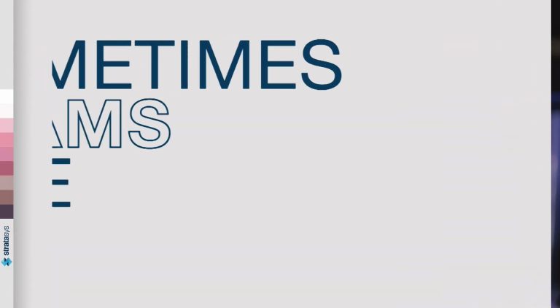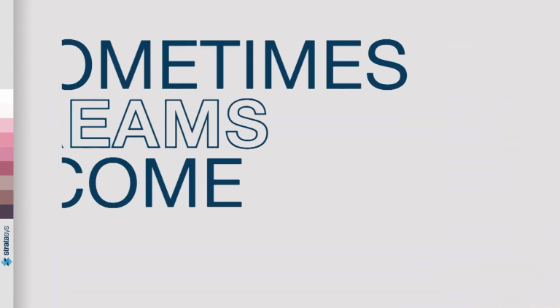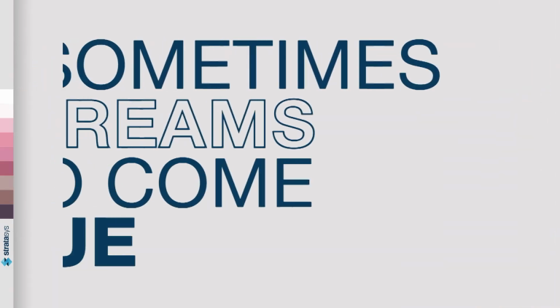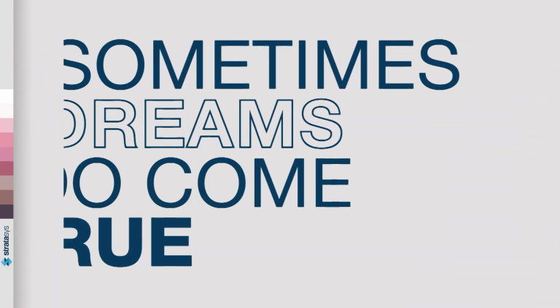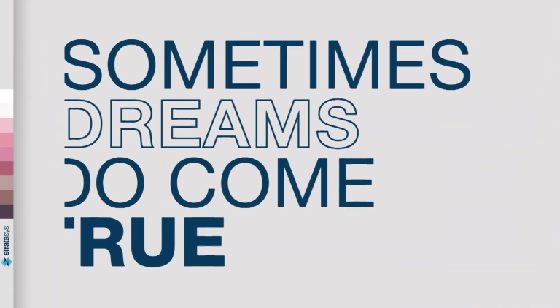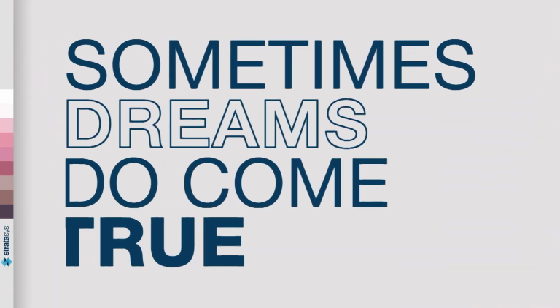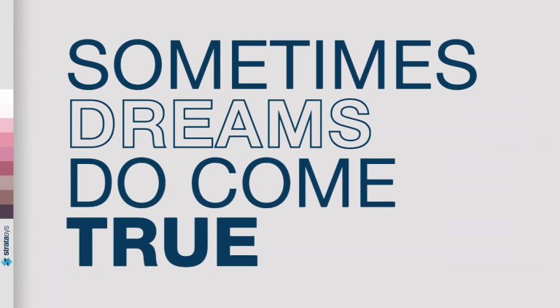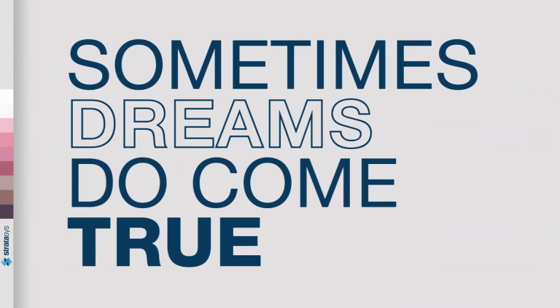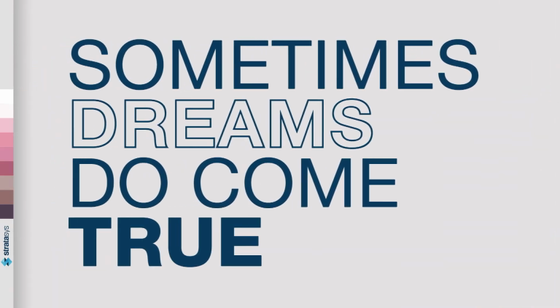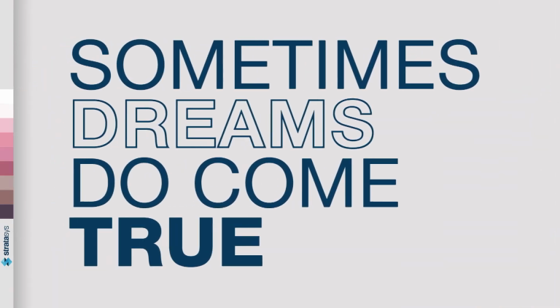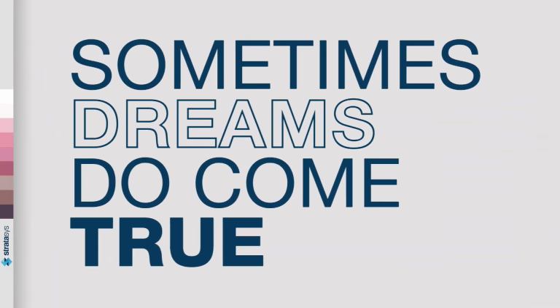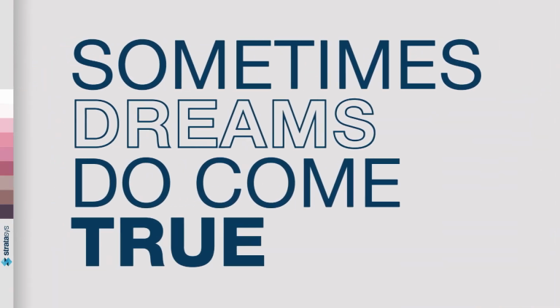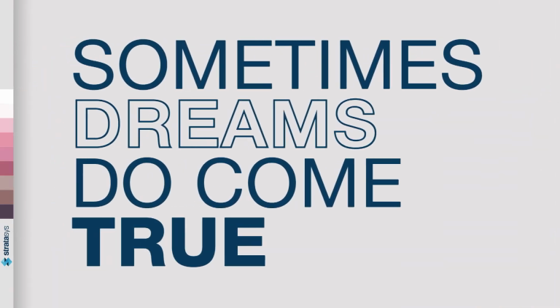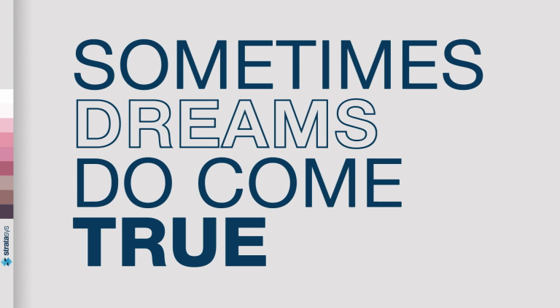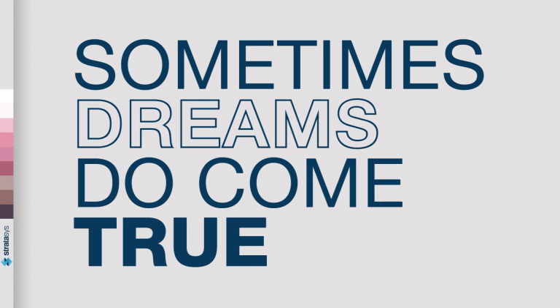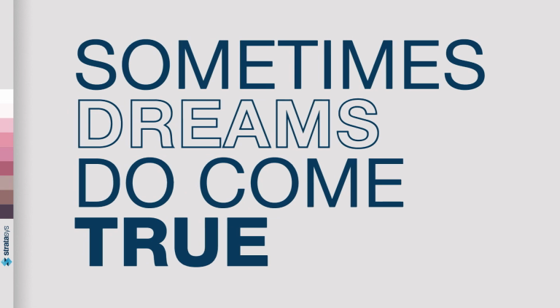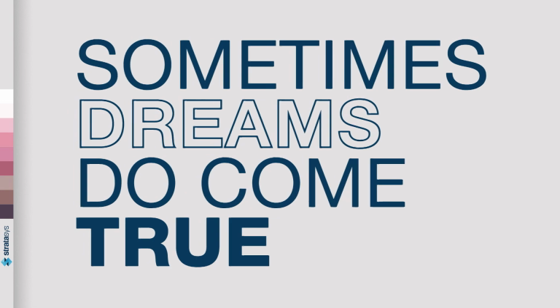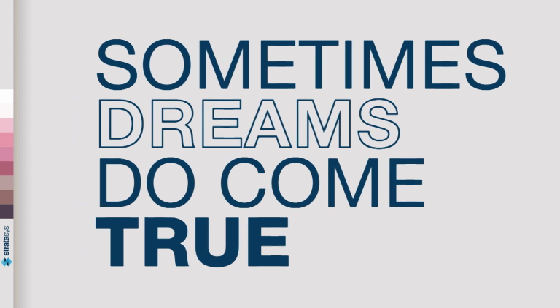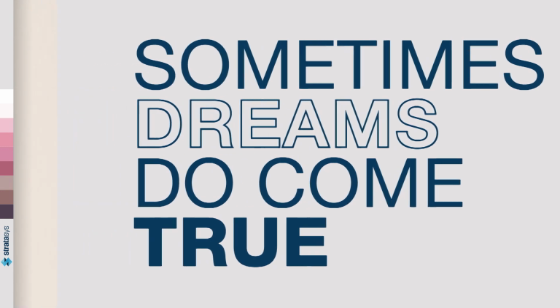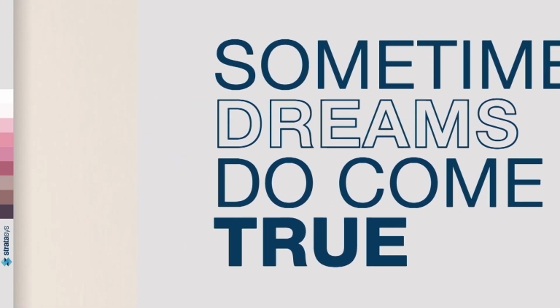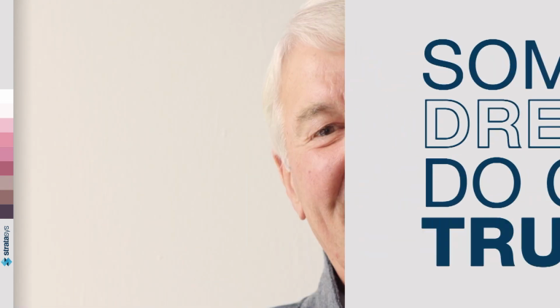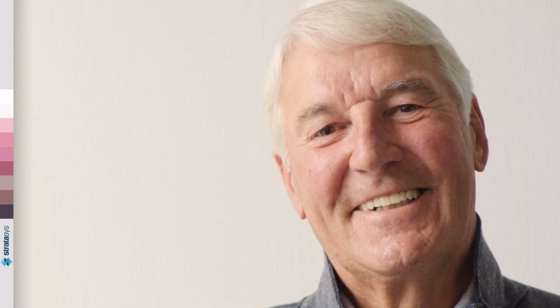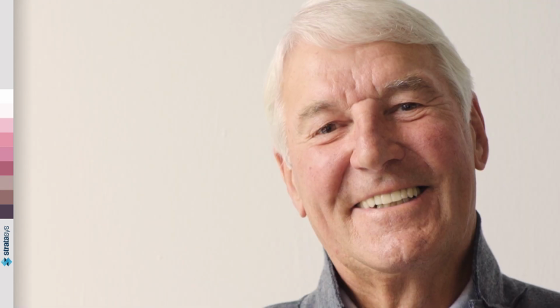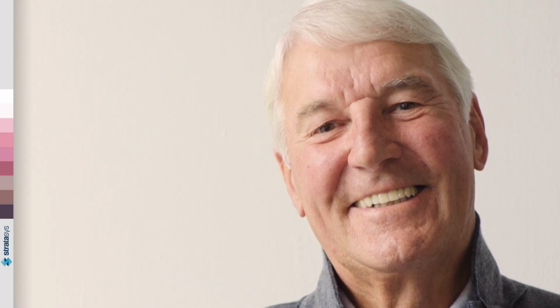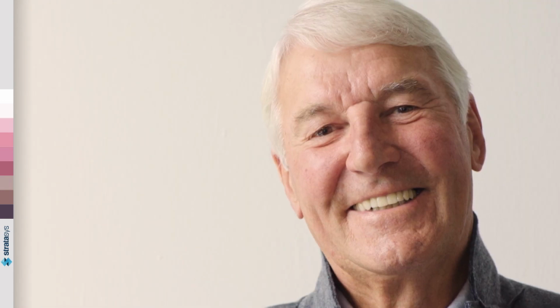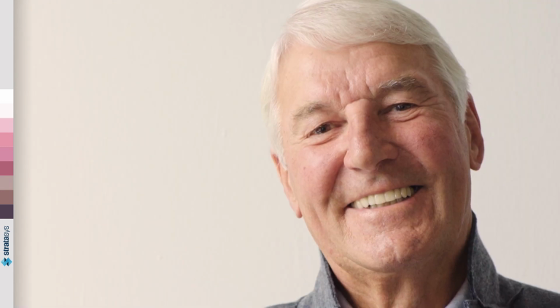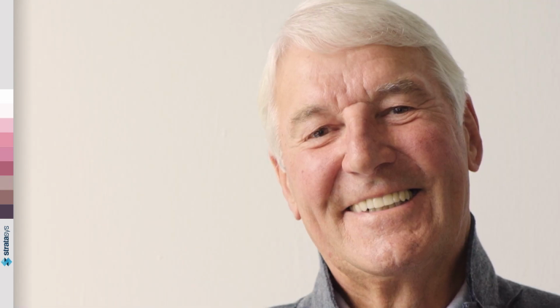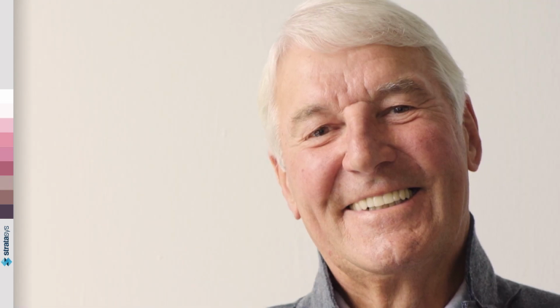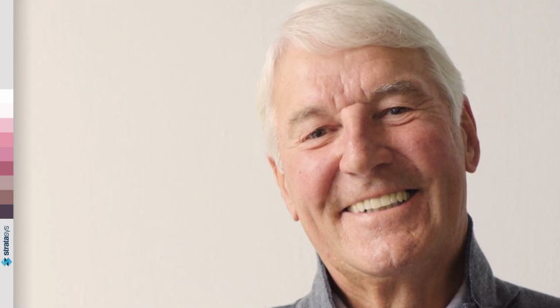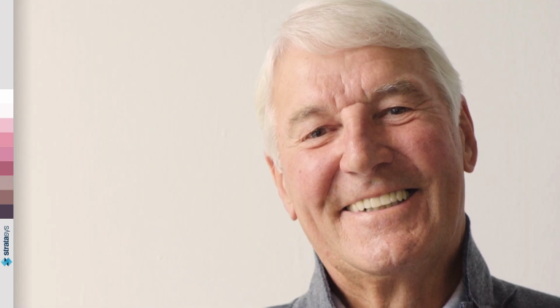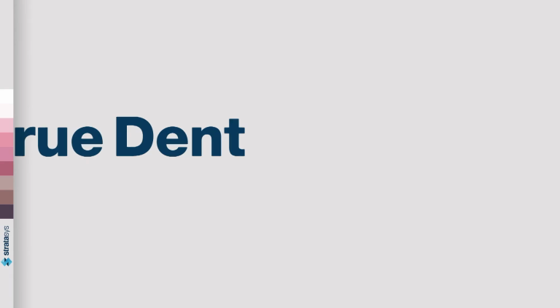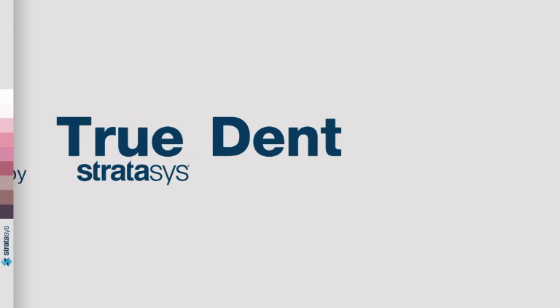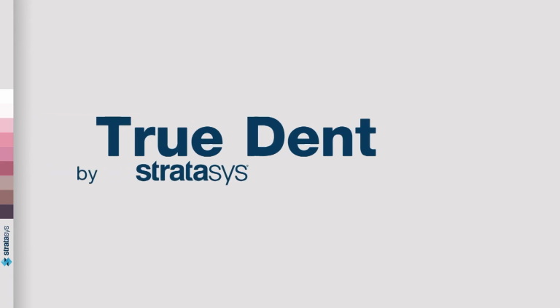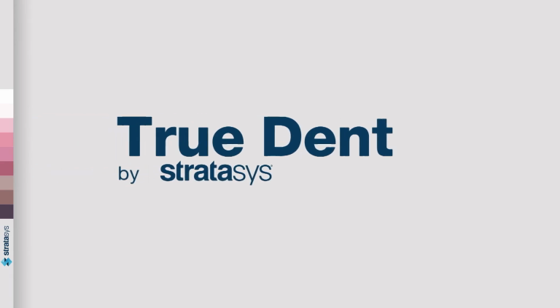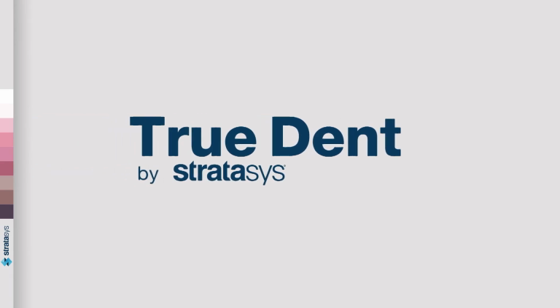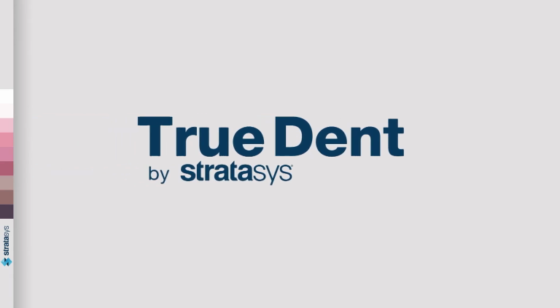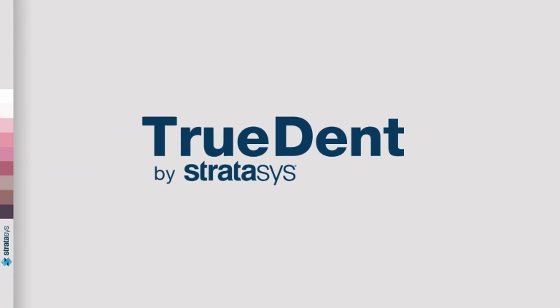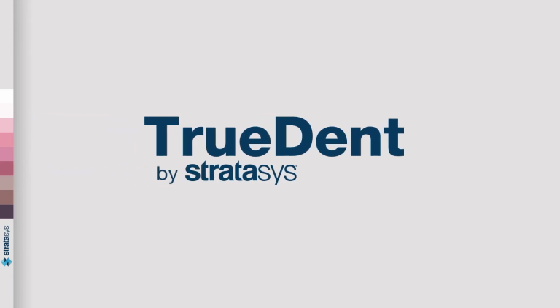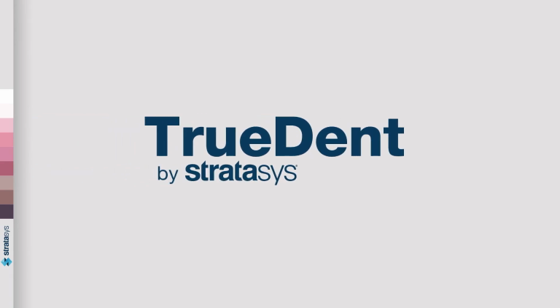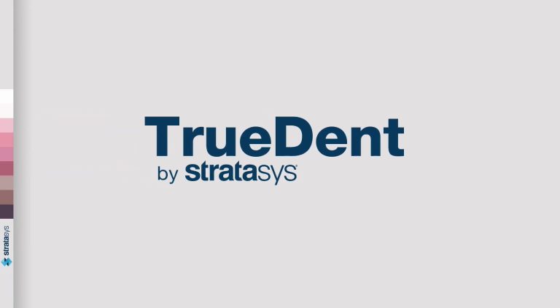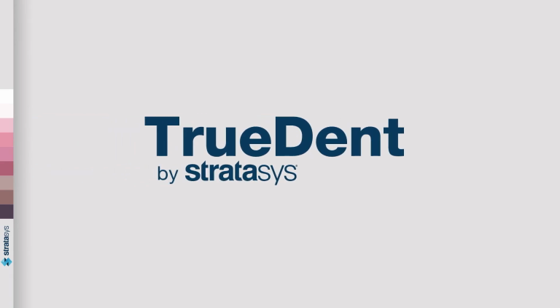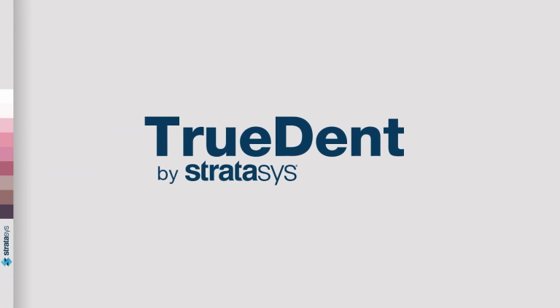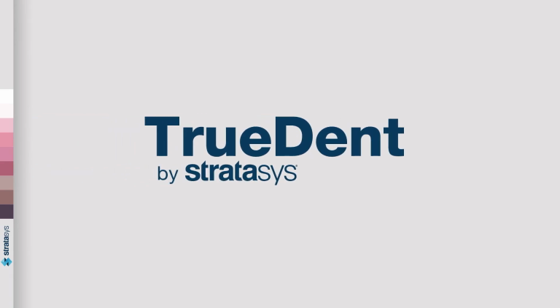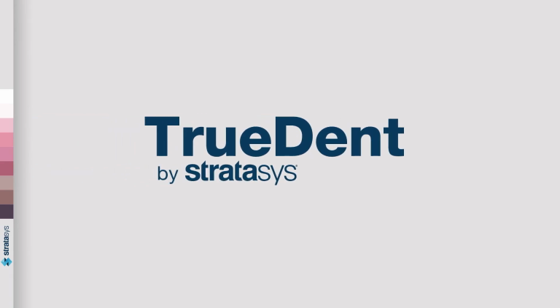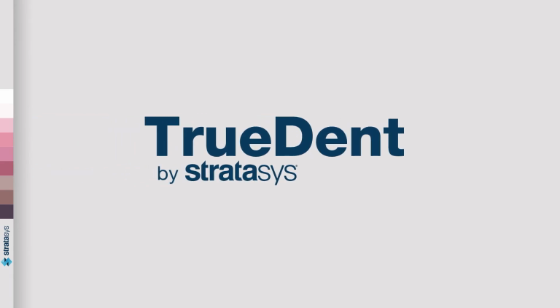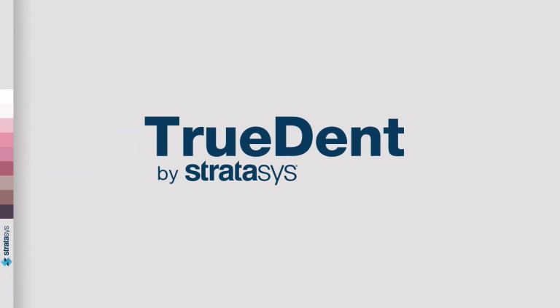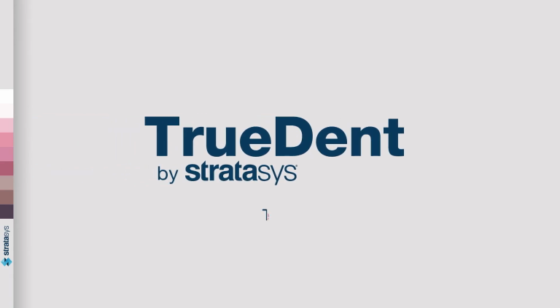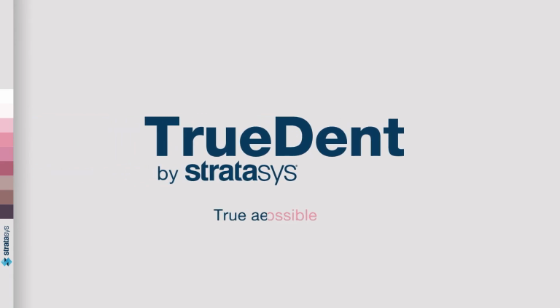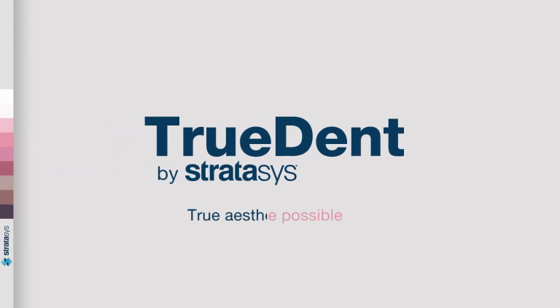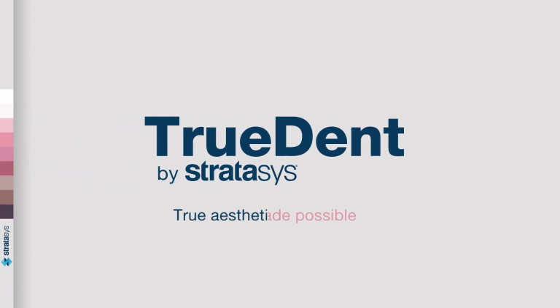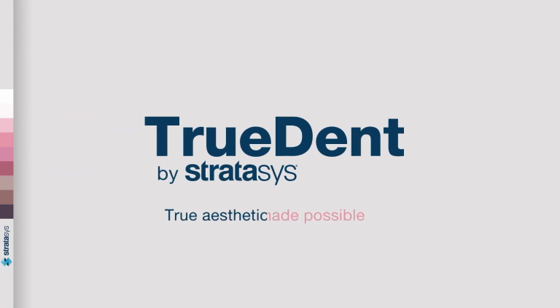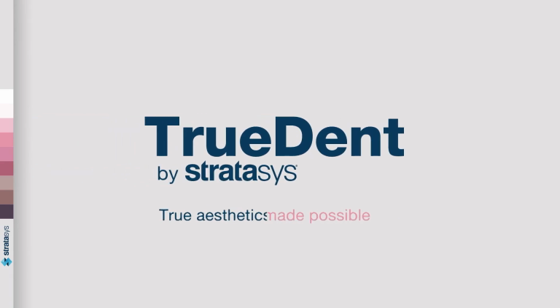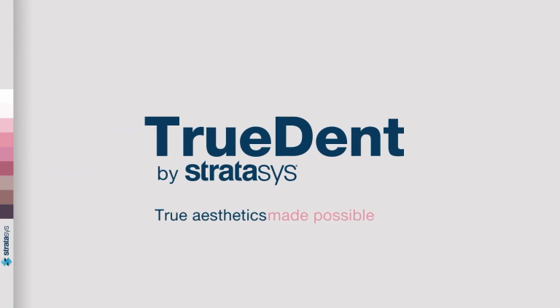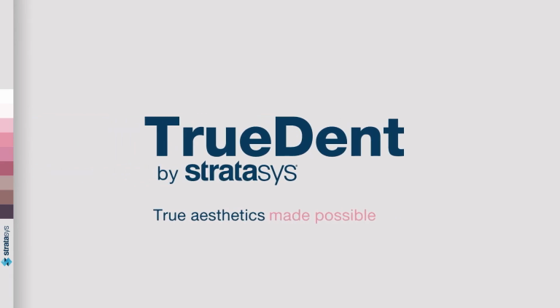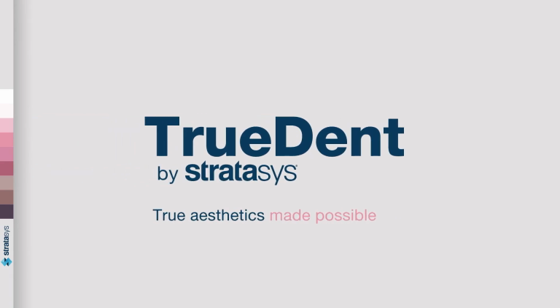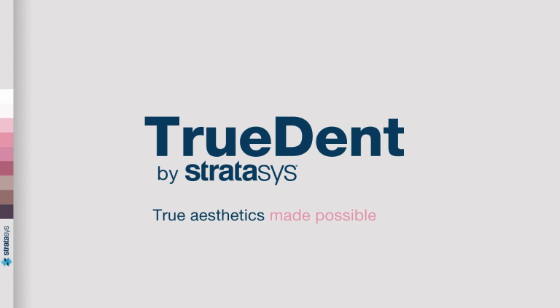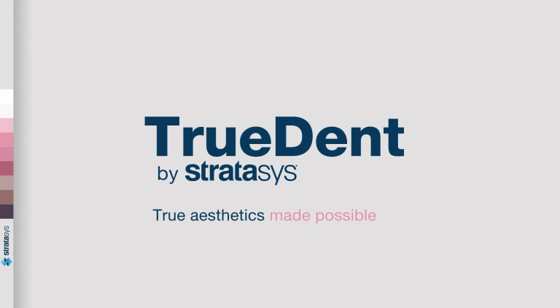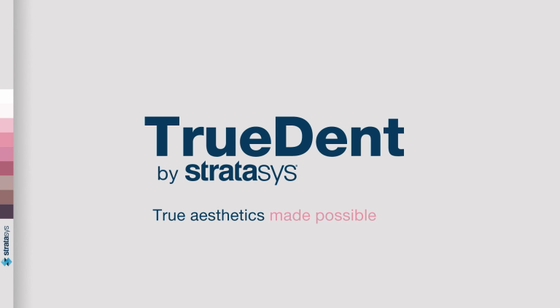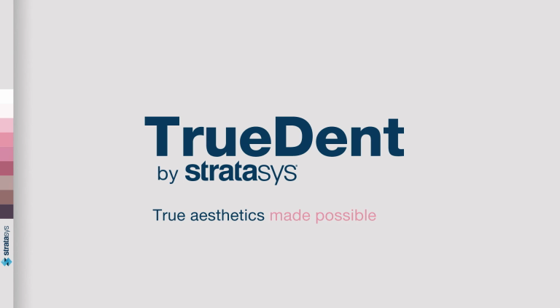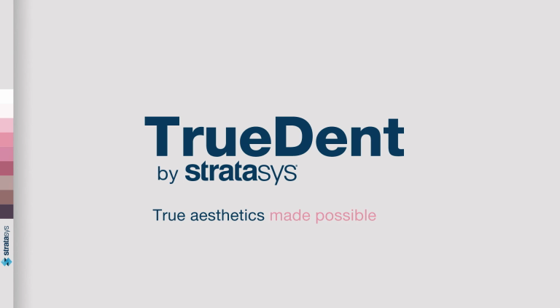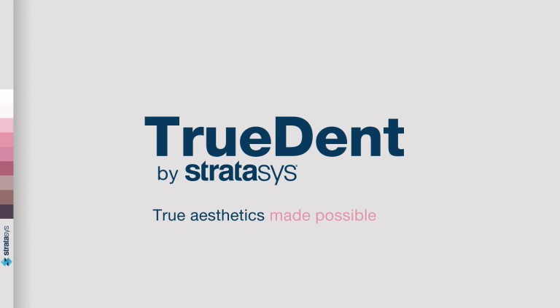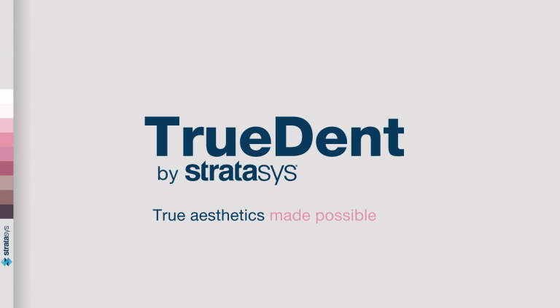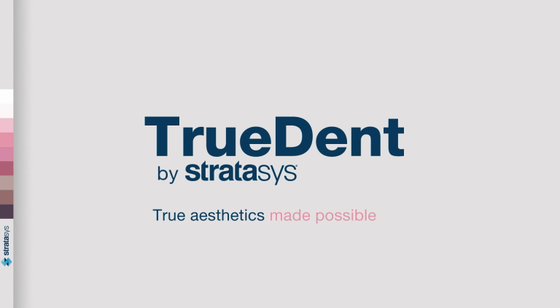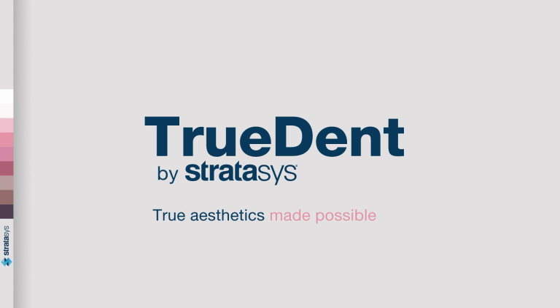Sometimes dreams do come true. TrueDent by Stratasys — TrueAesthetics made possible.